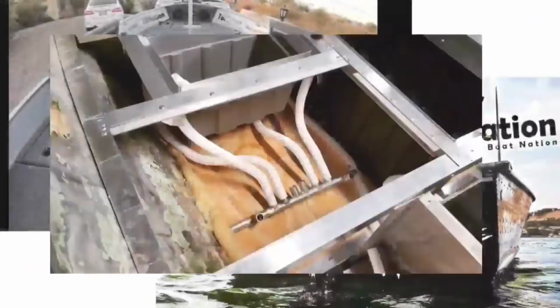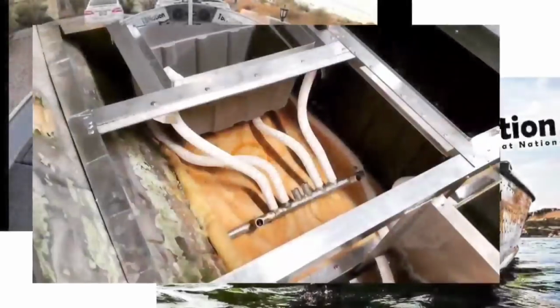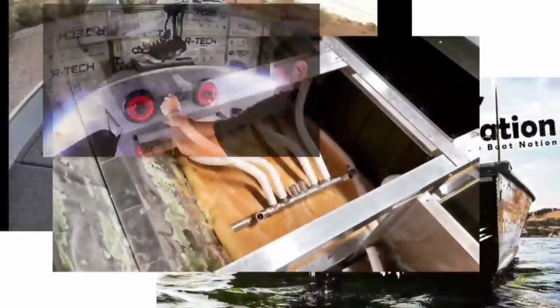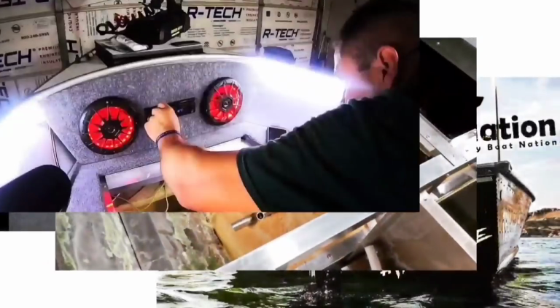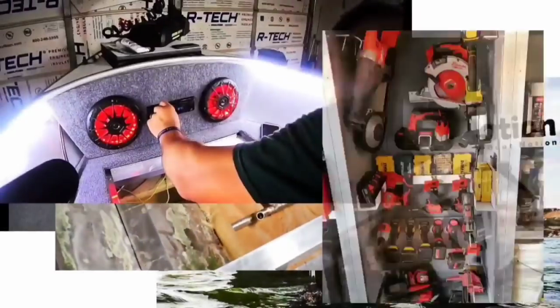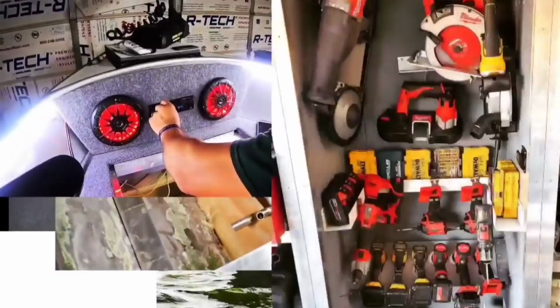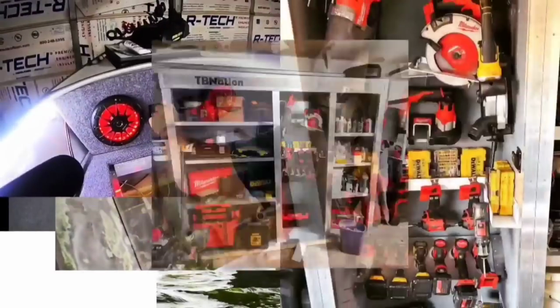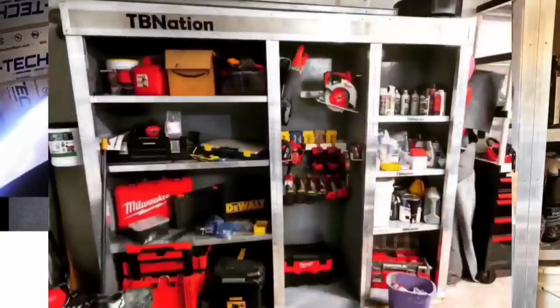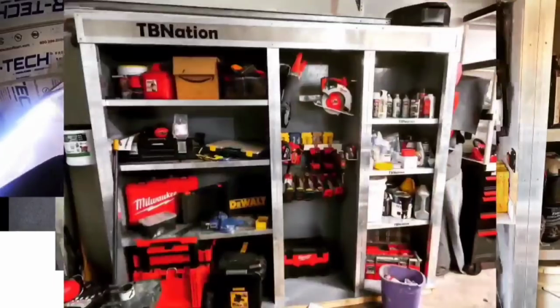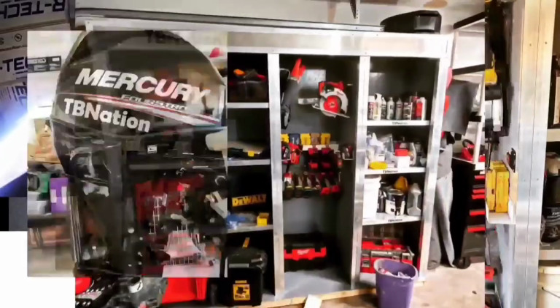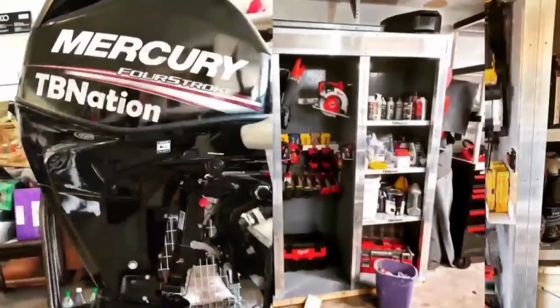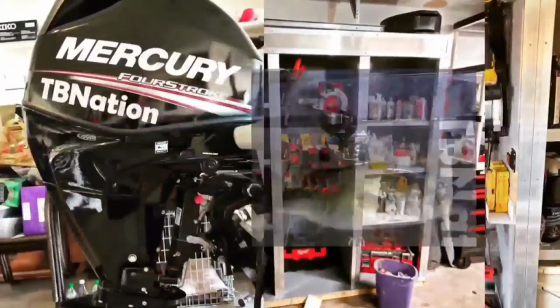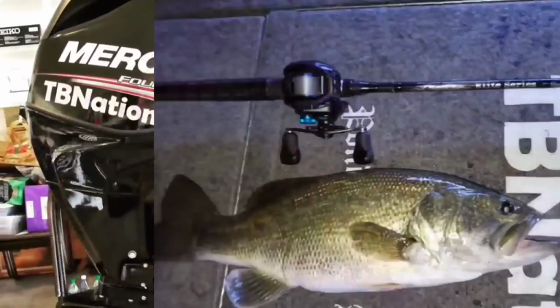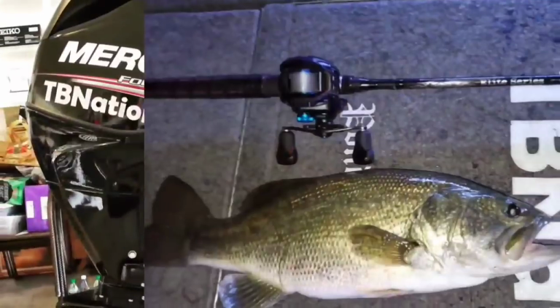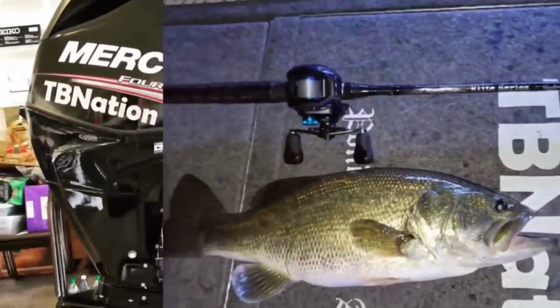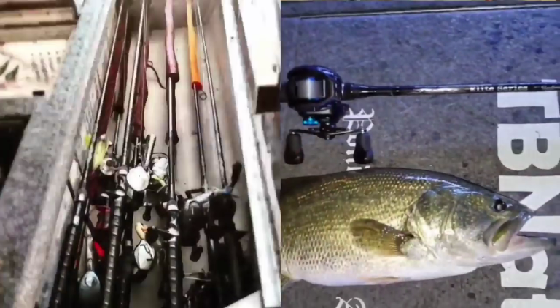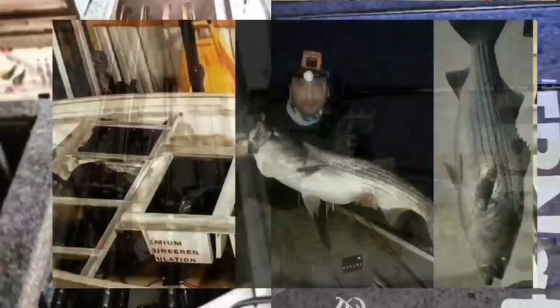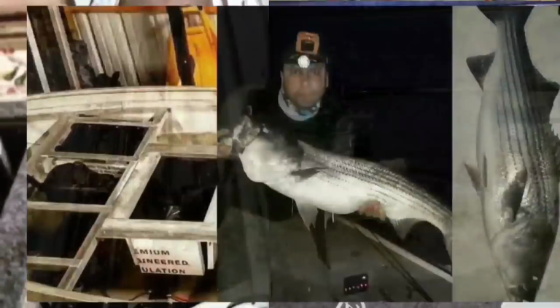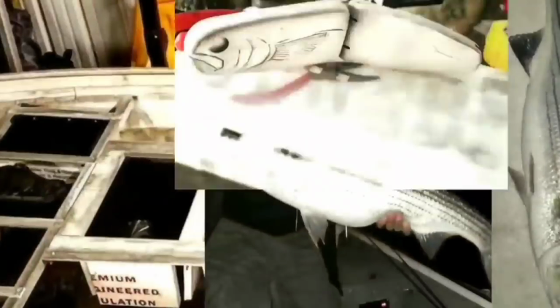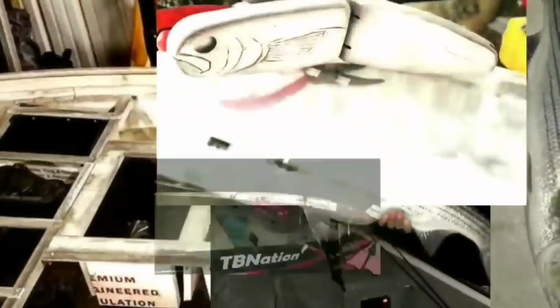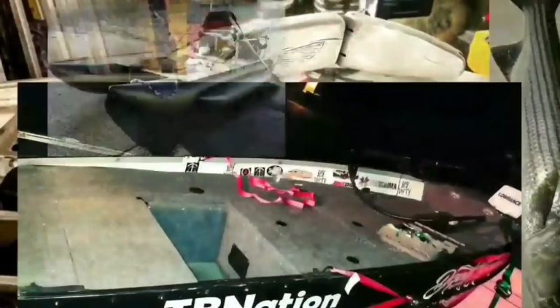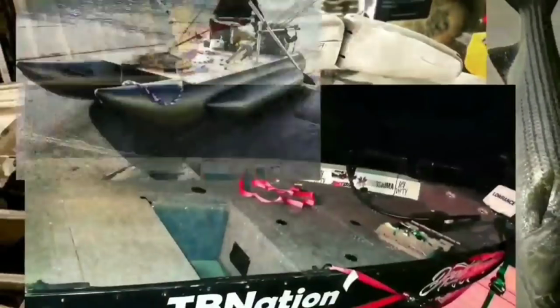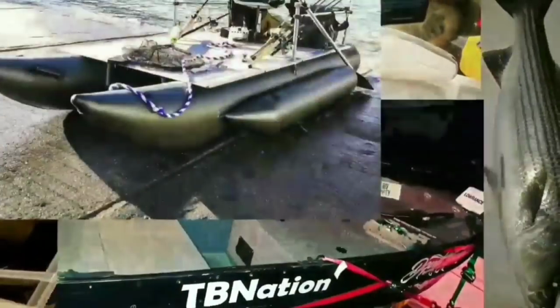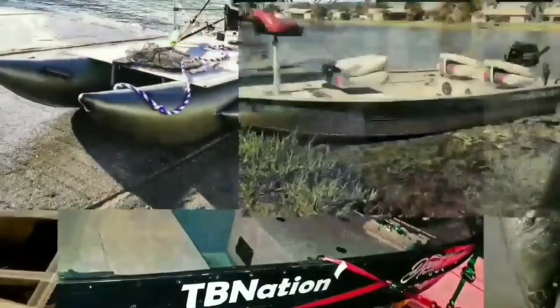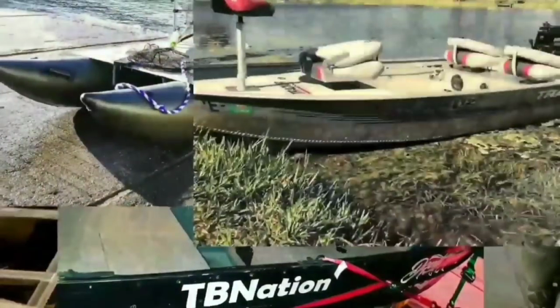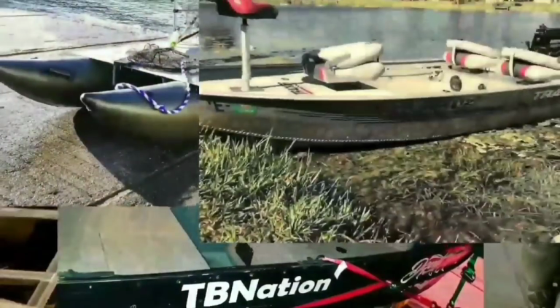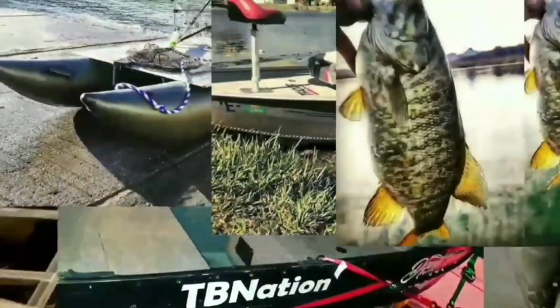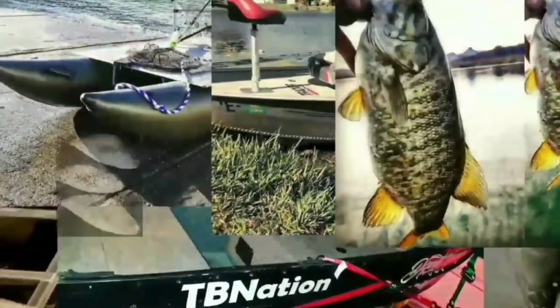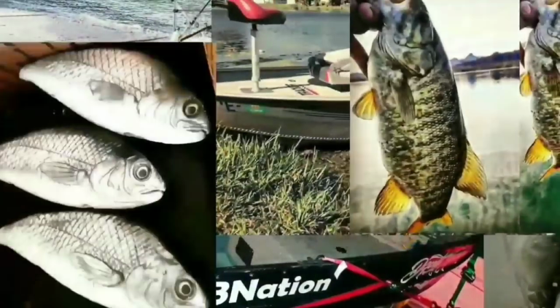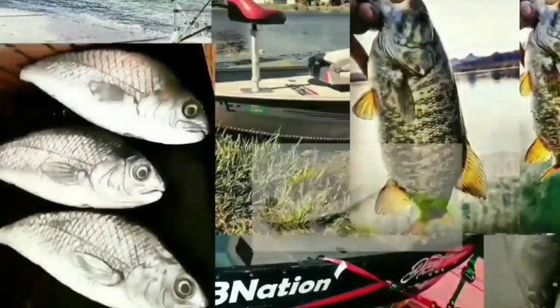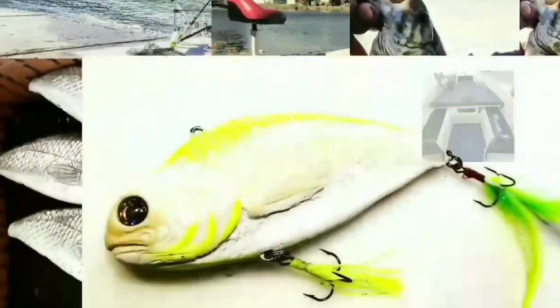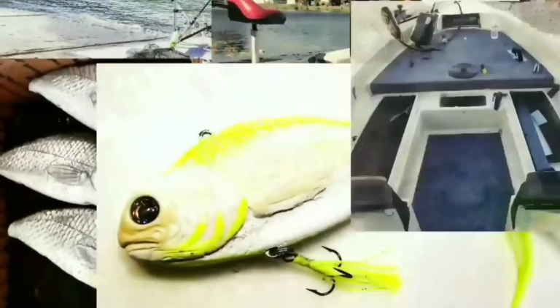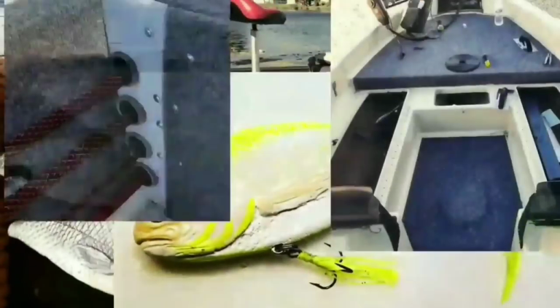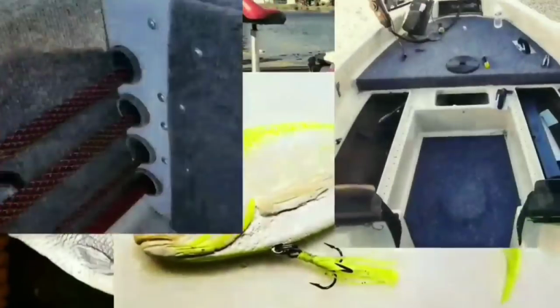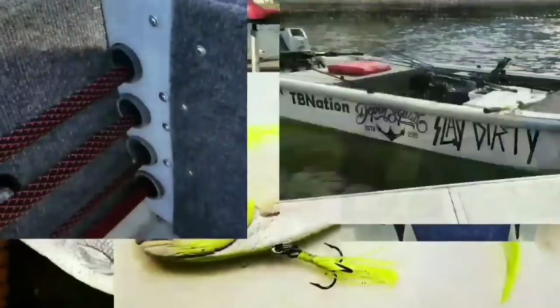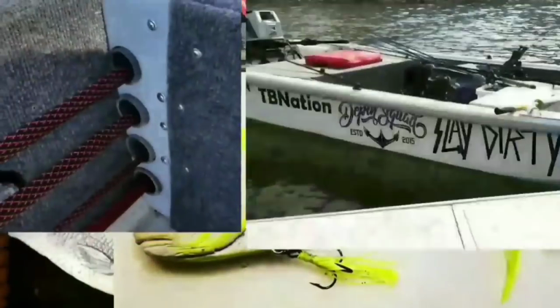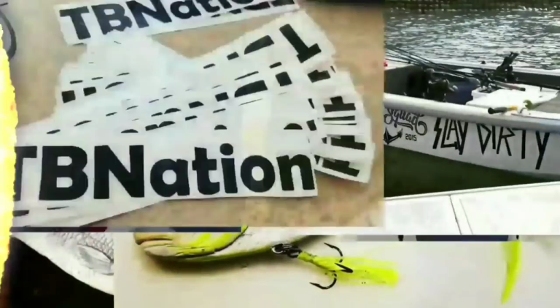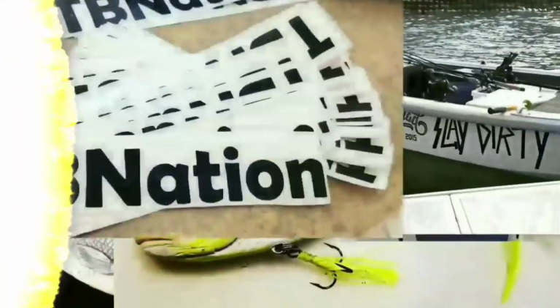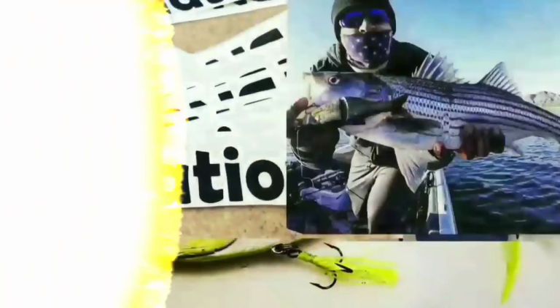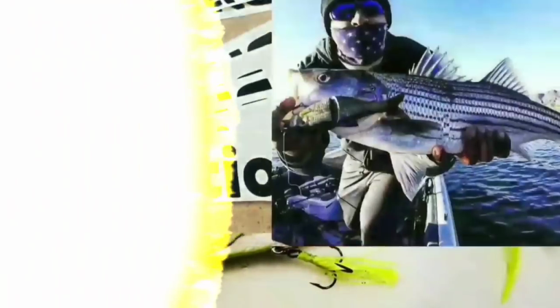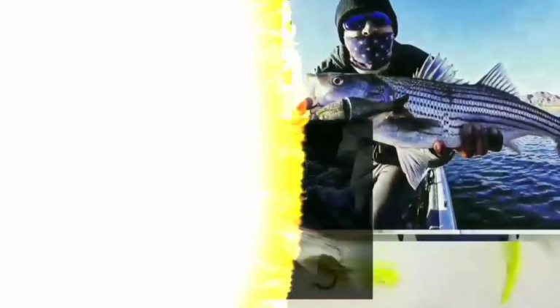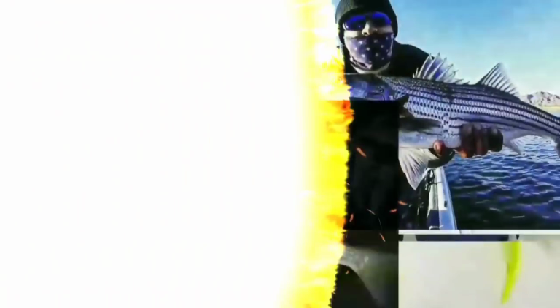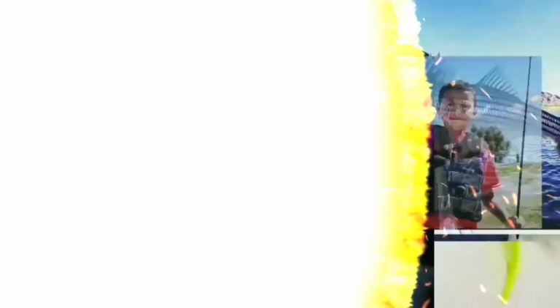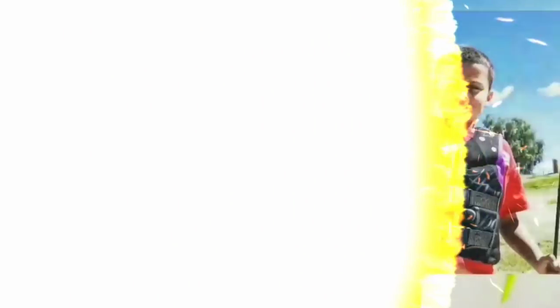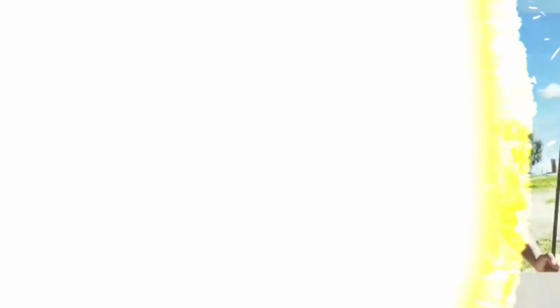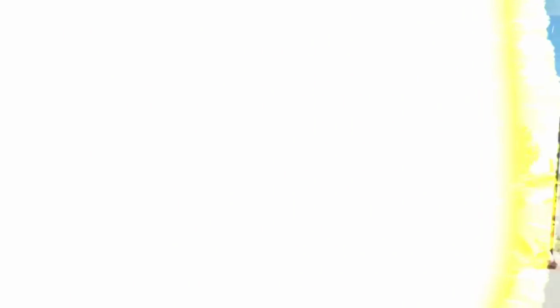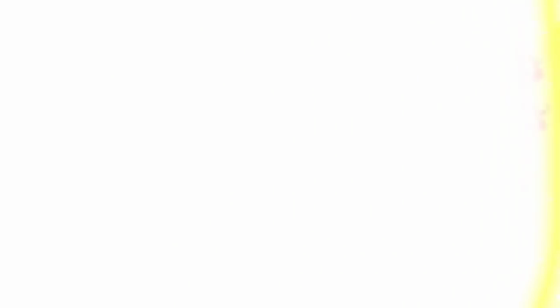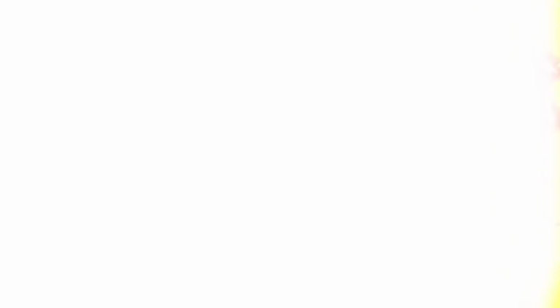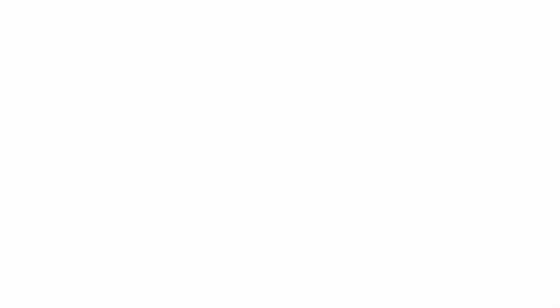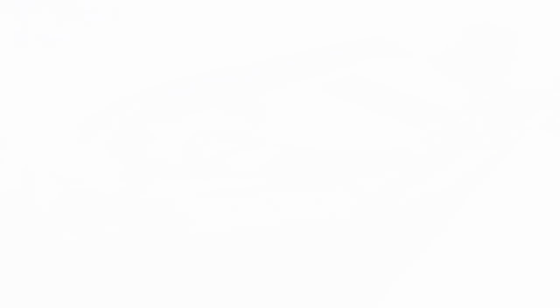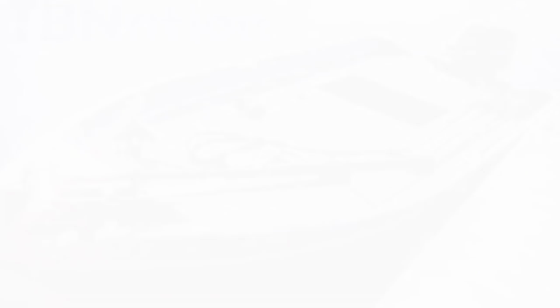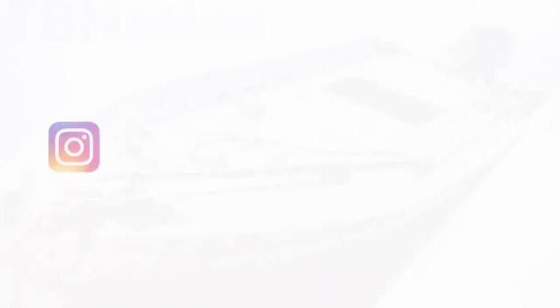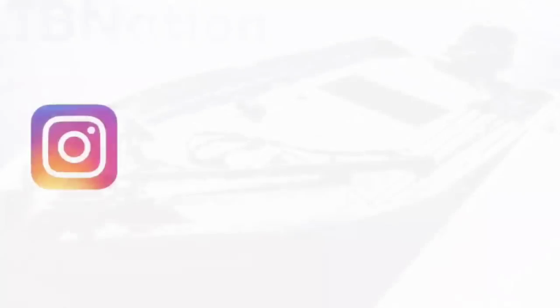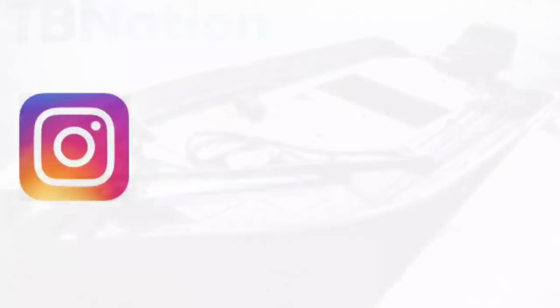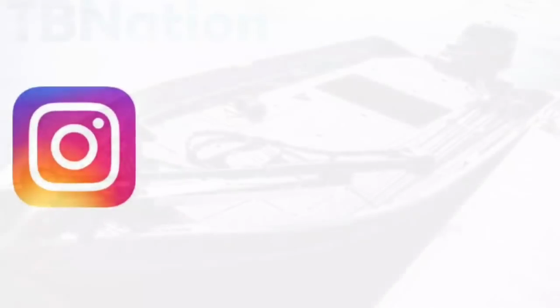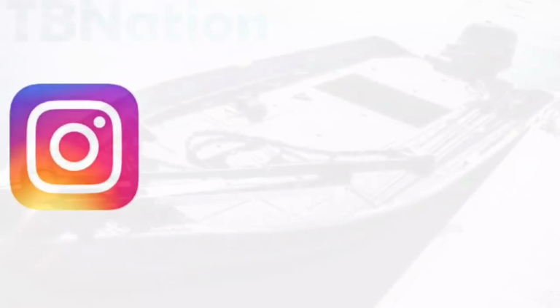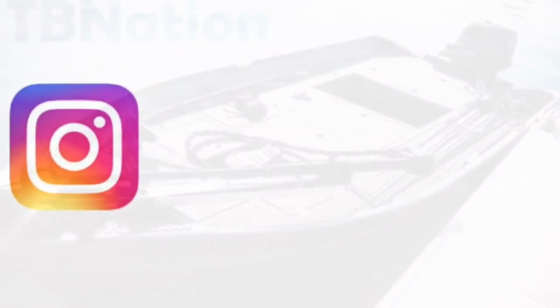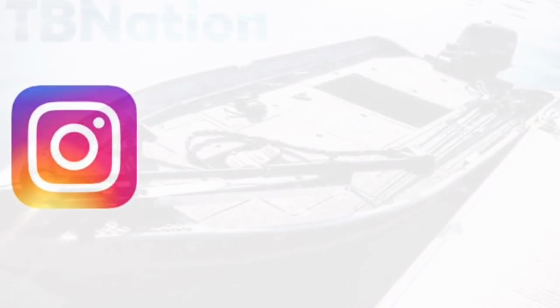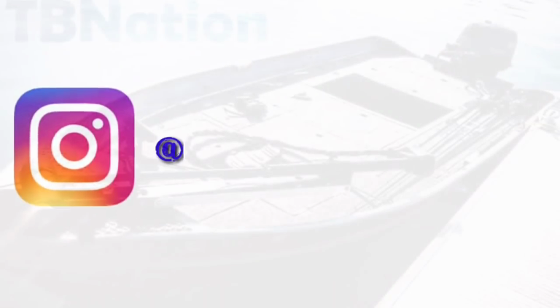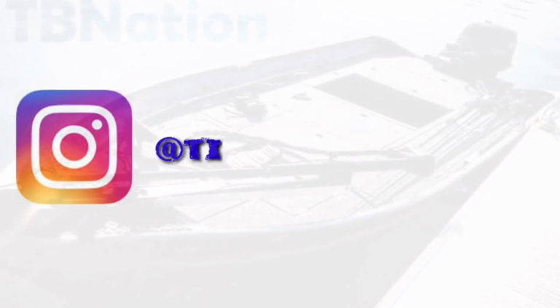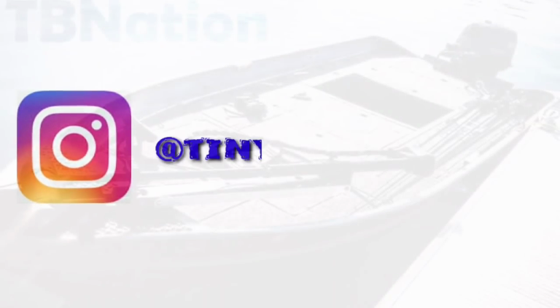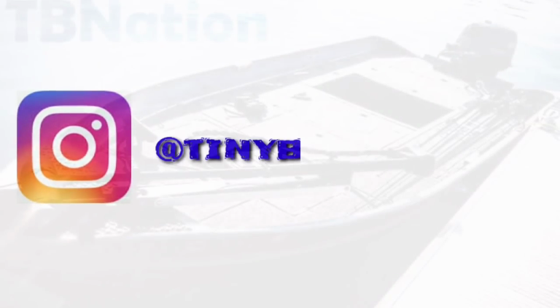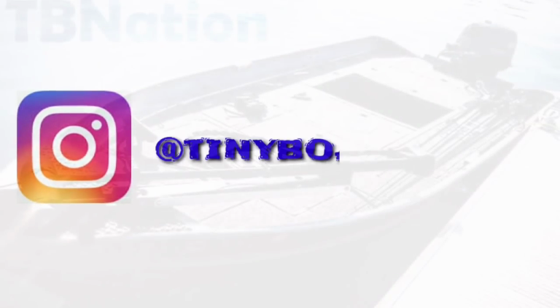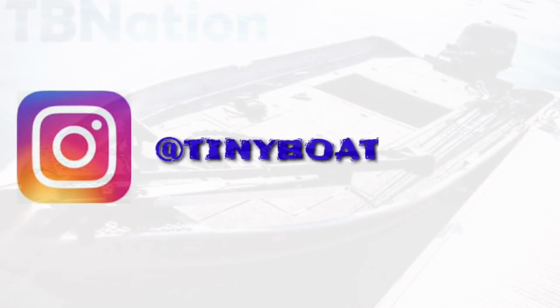Follow me on Instagram and get access to a lot of exclusive content and short videos that are never released to the YouTube public at Tiny Boat Nation.